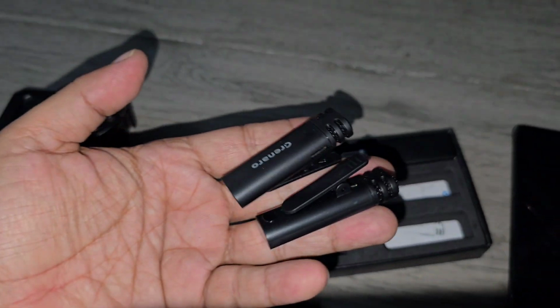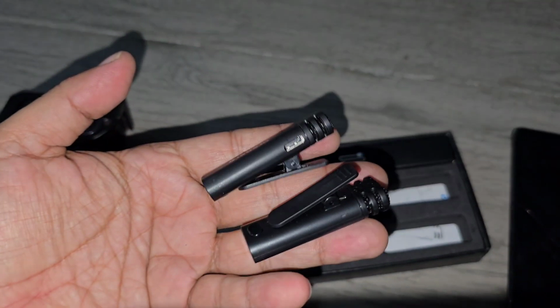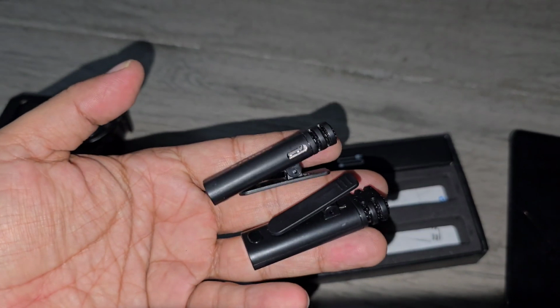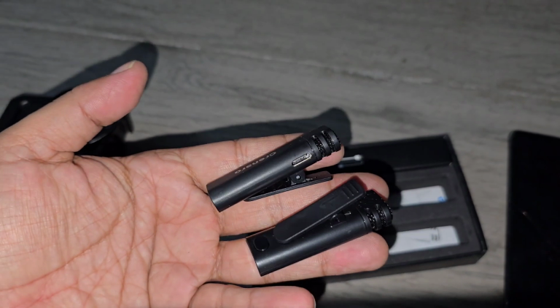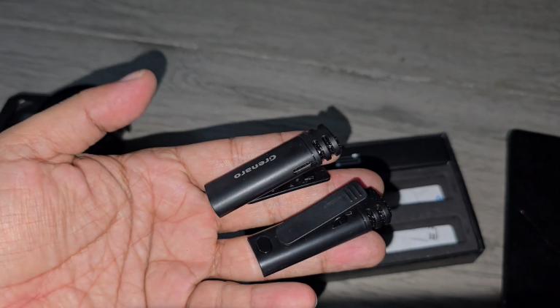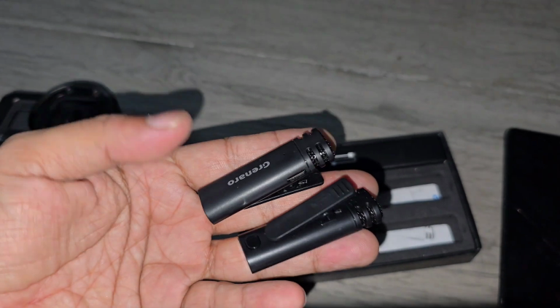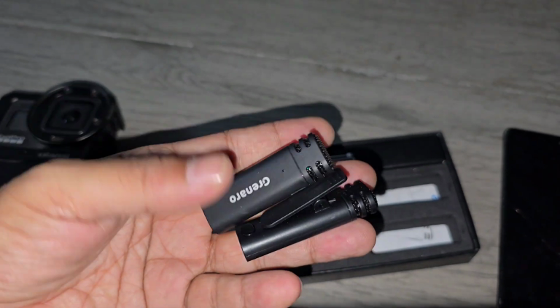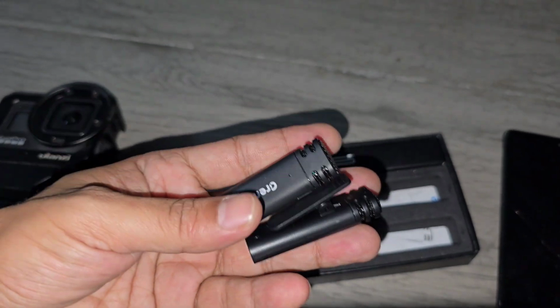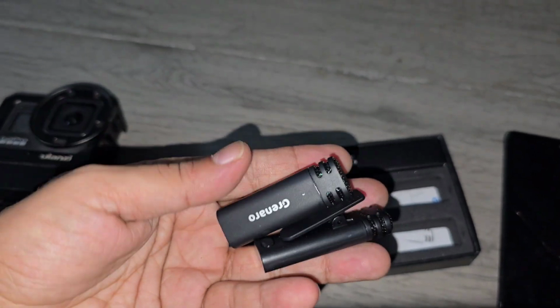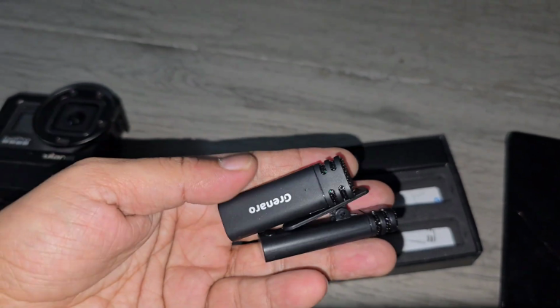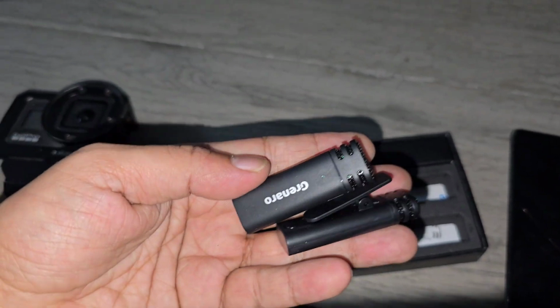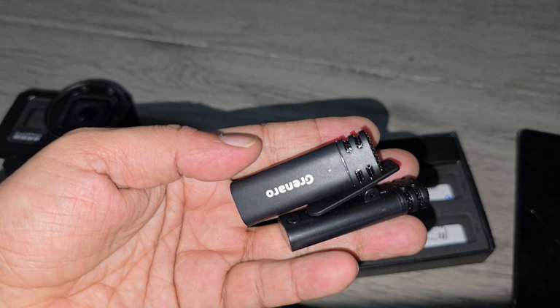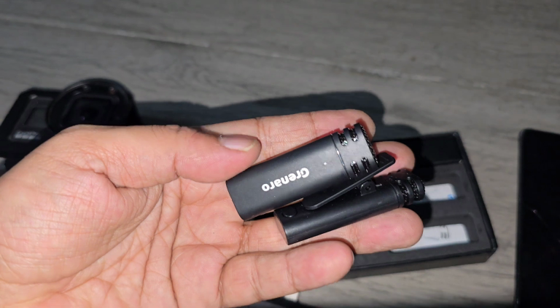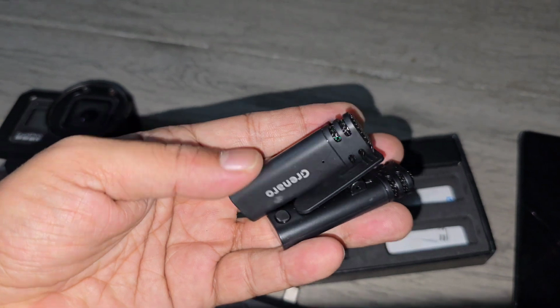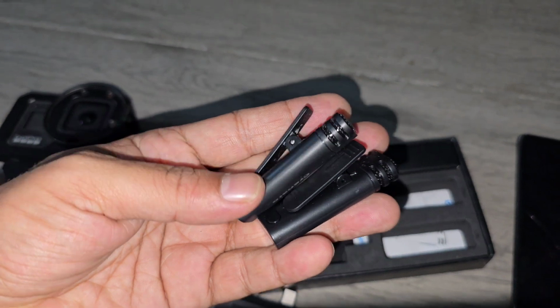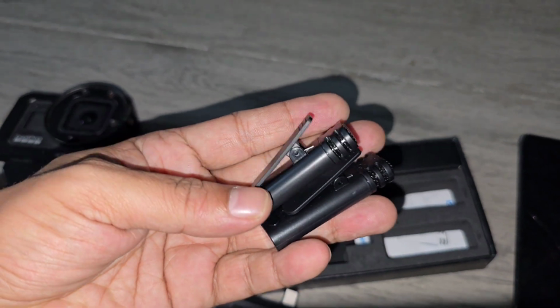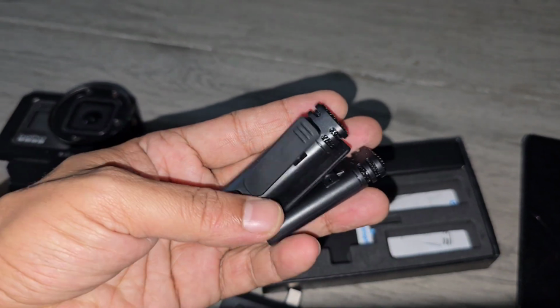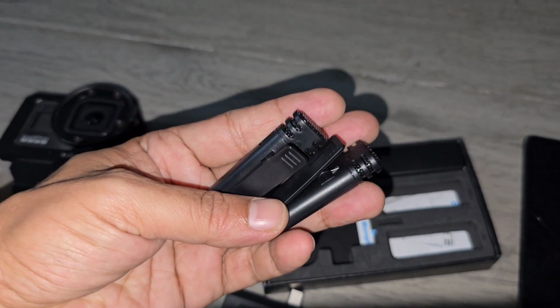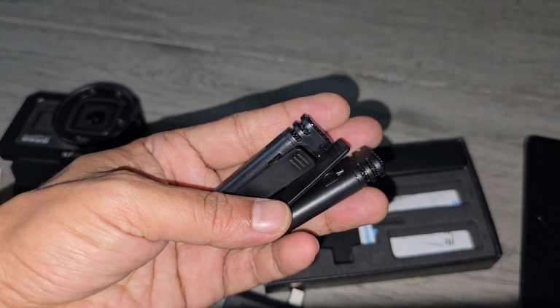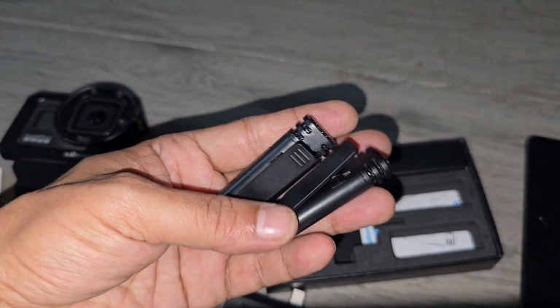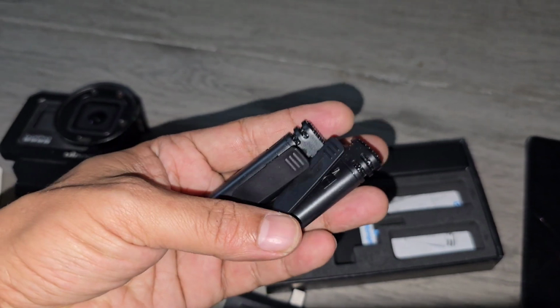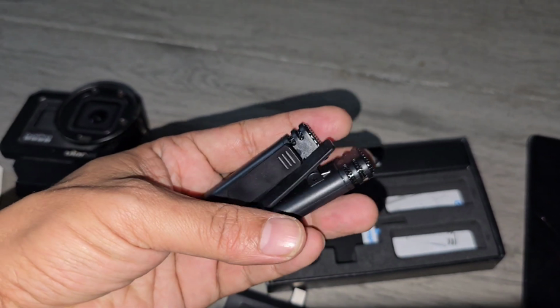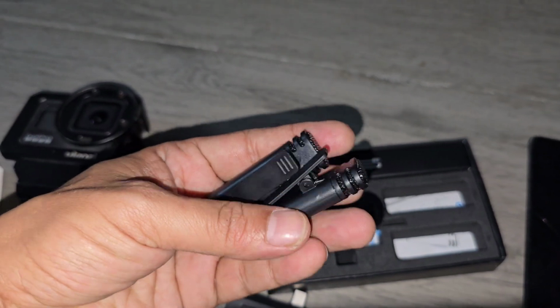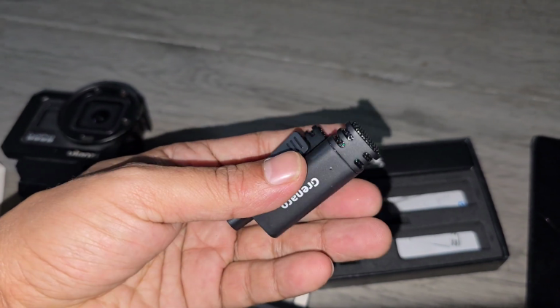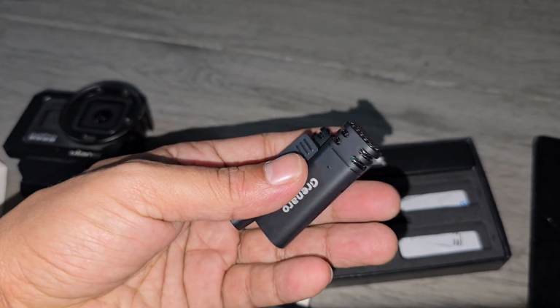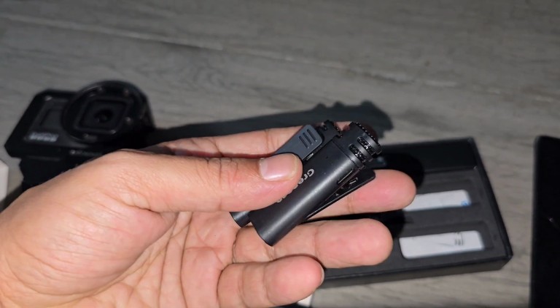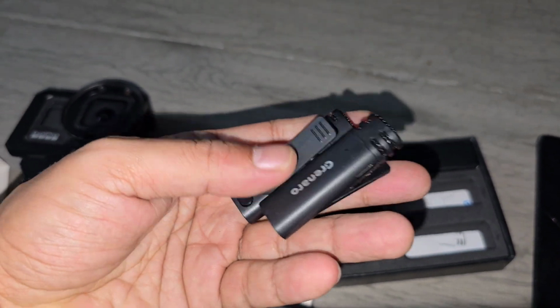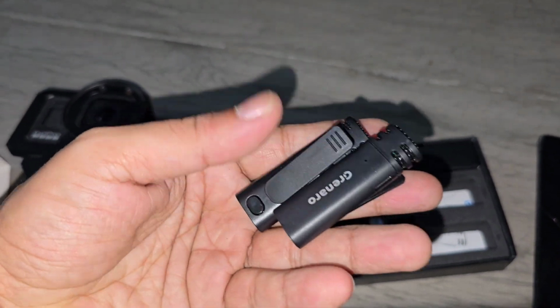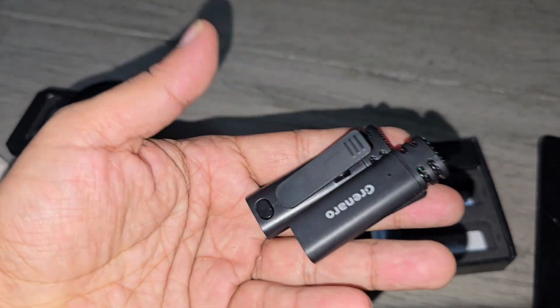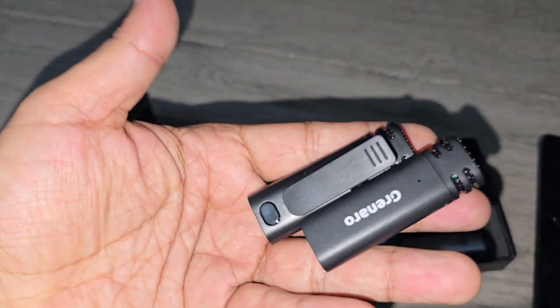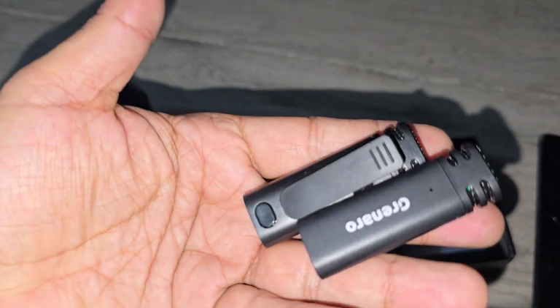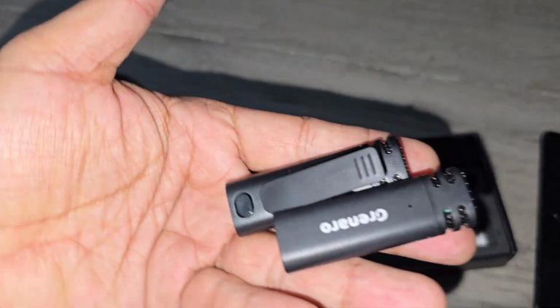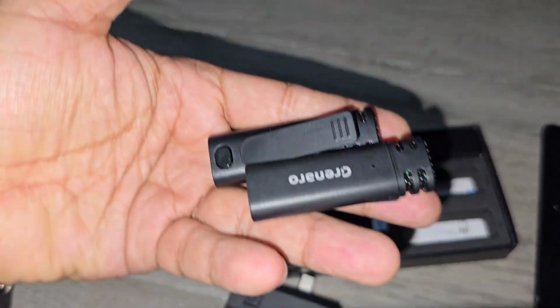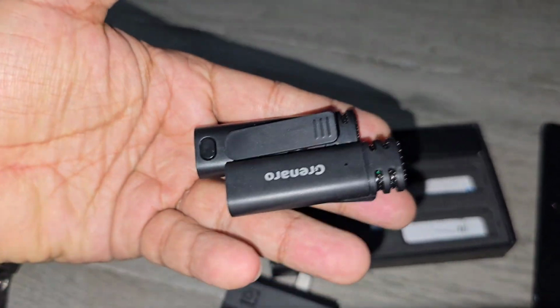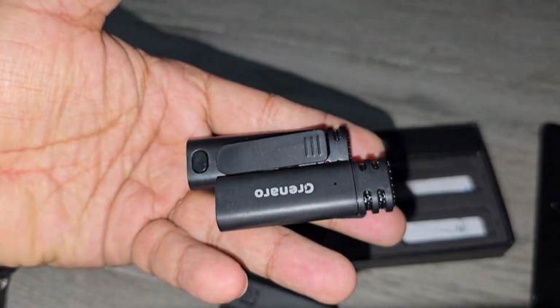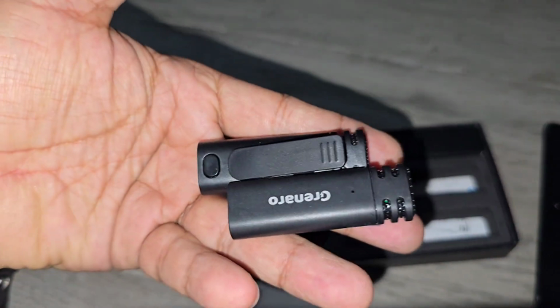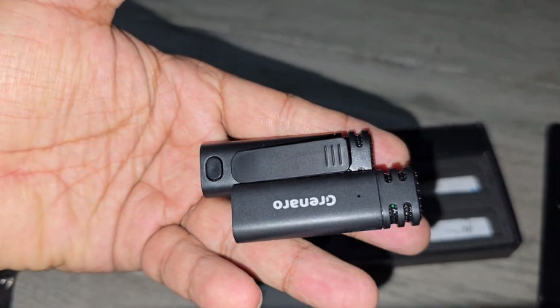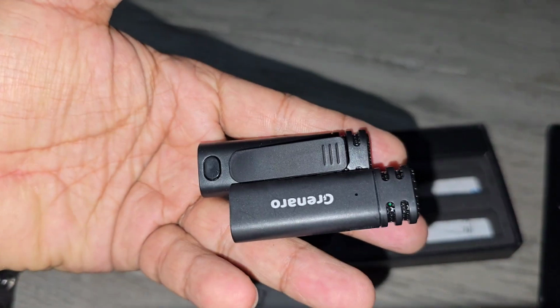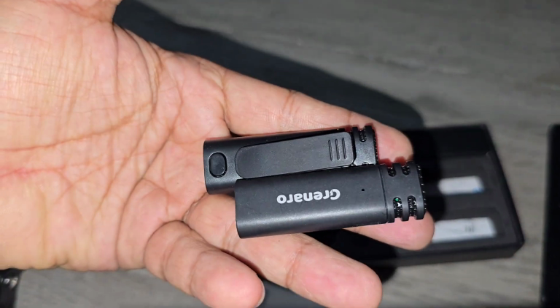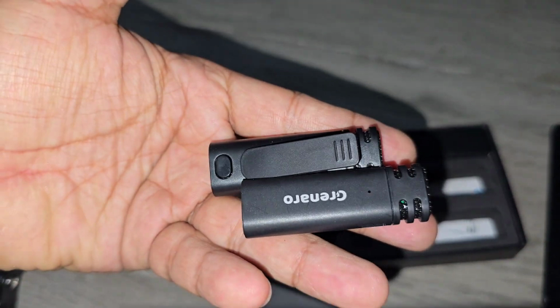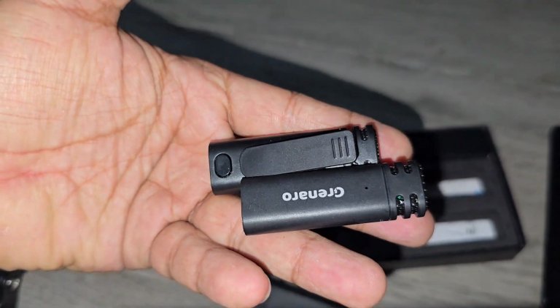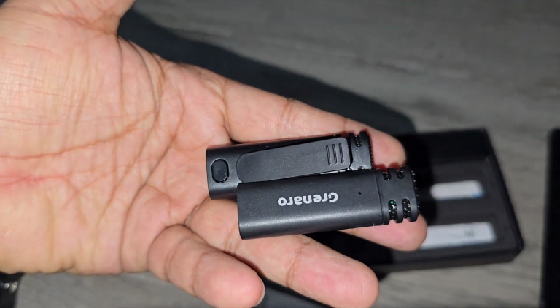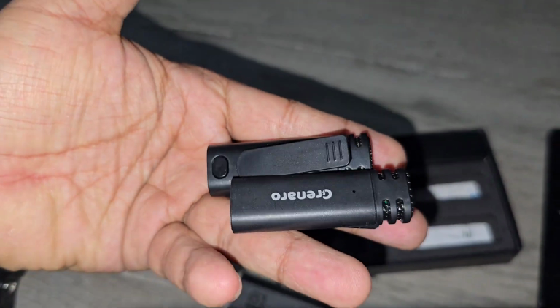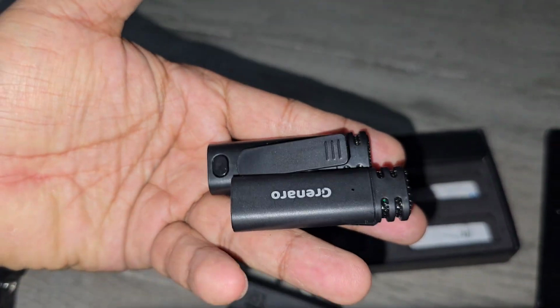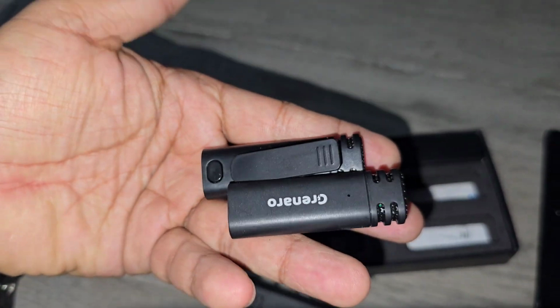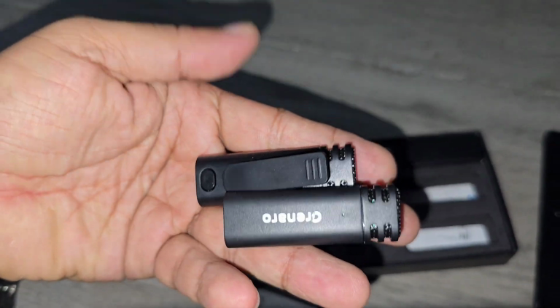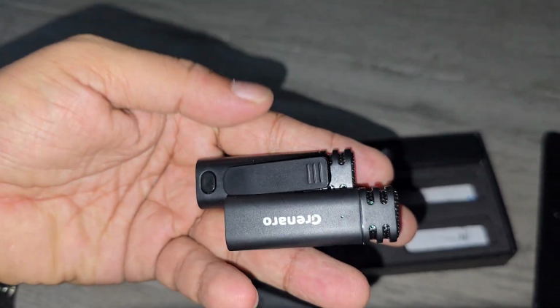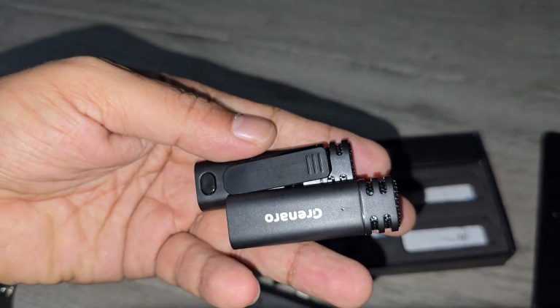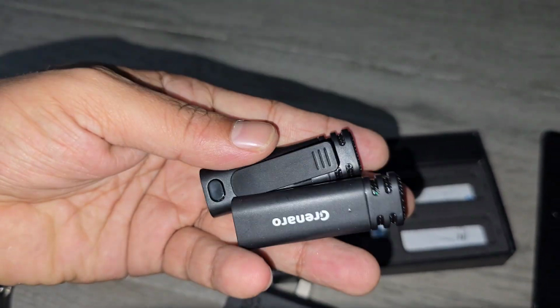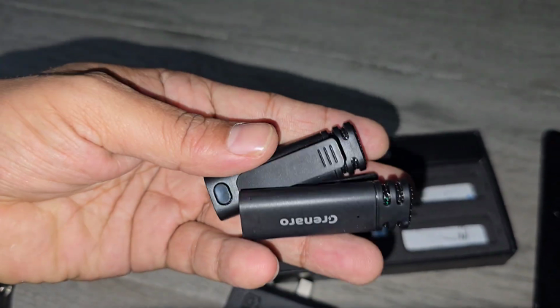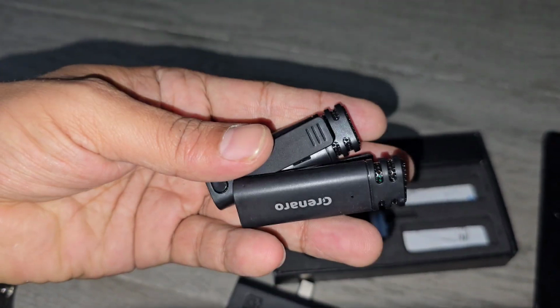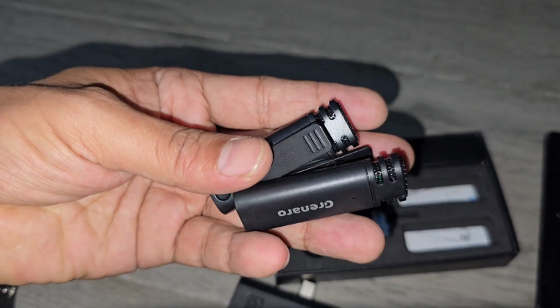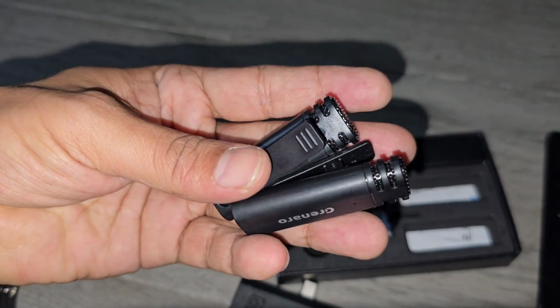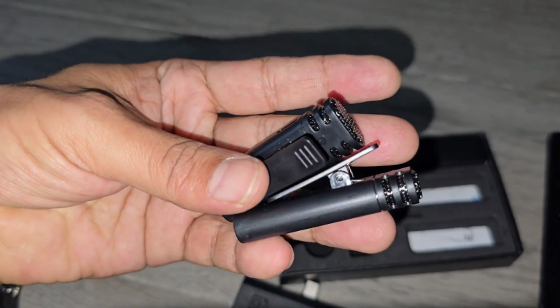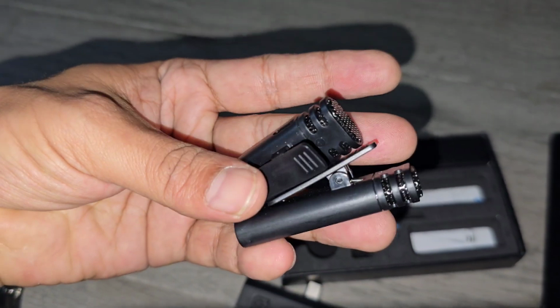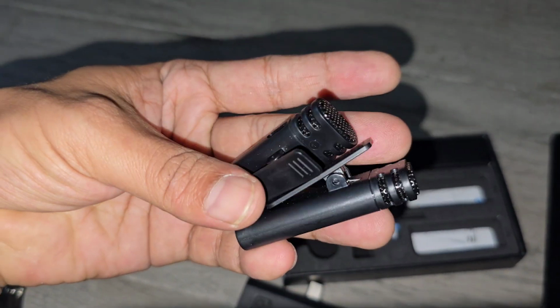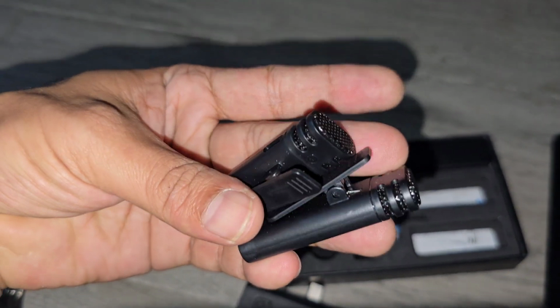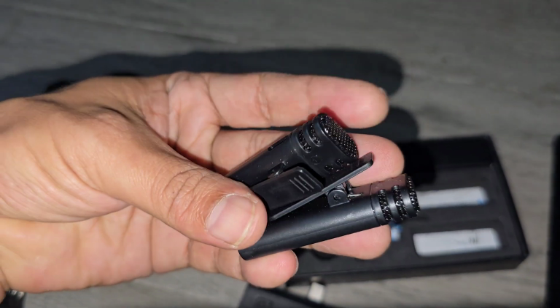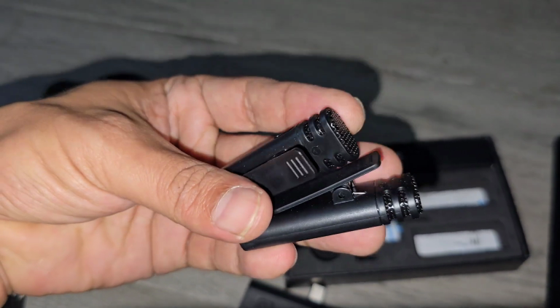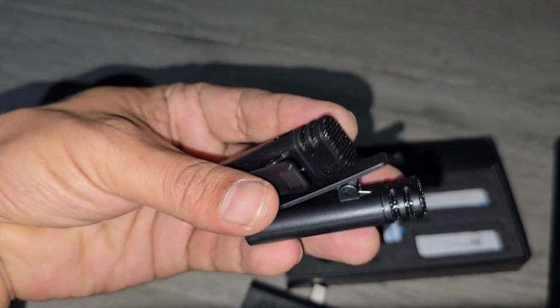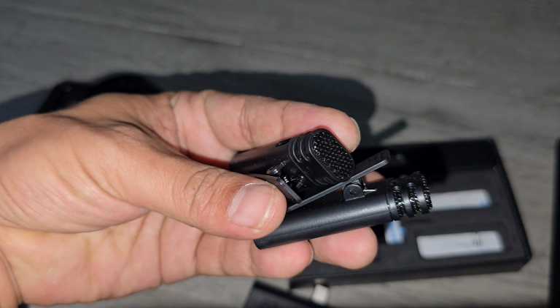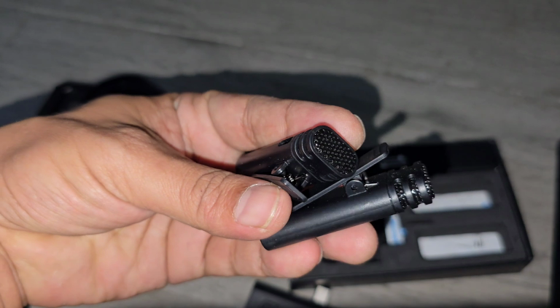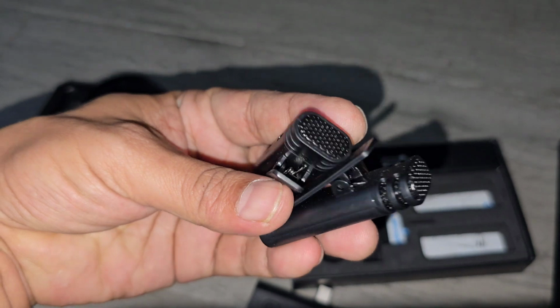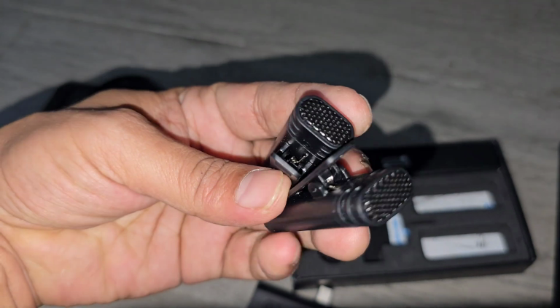It has two microphones — I ordered two microphones. This is how the microphone looks.